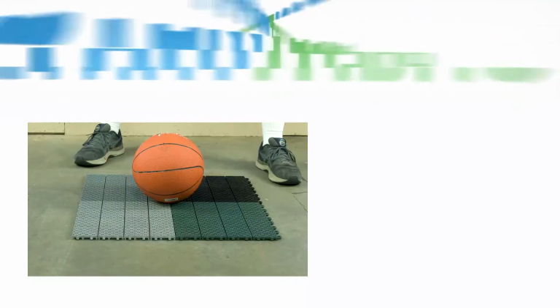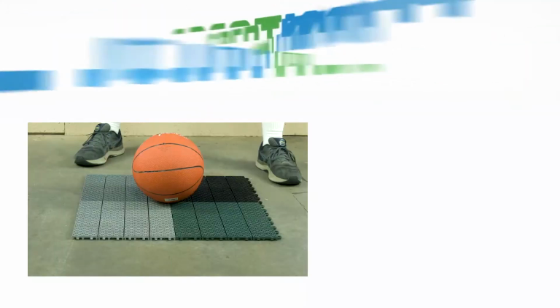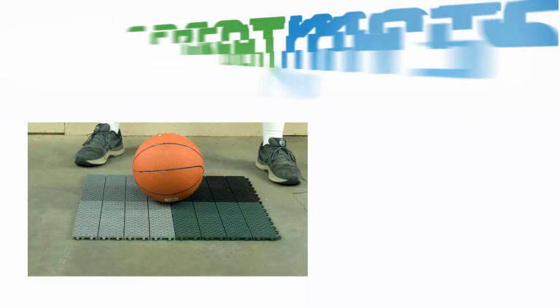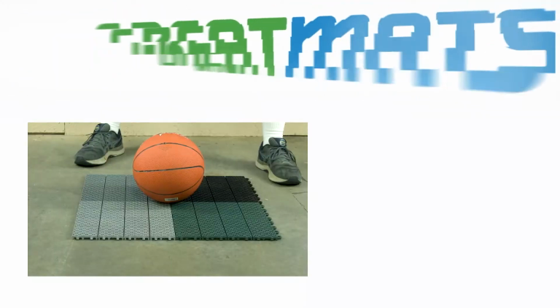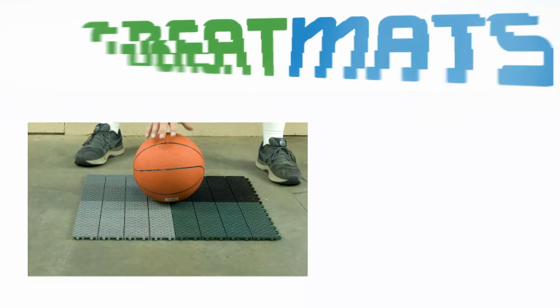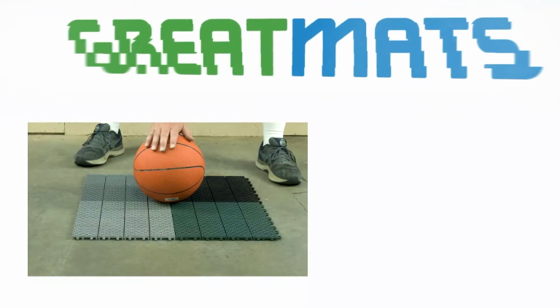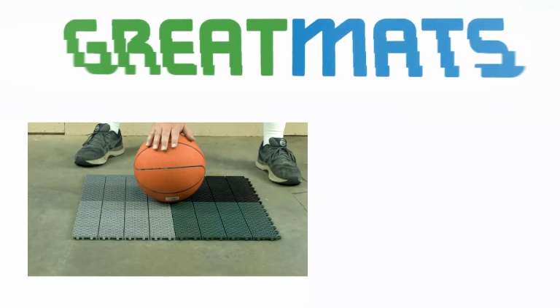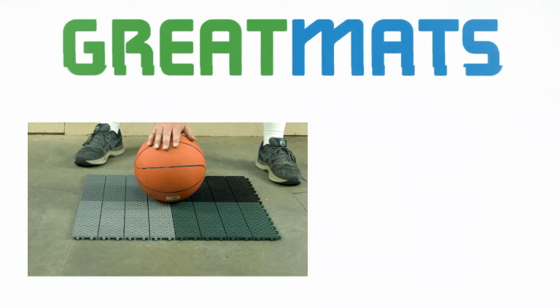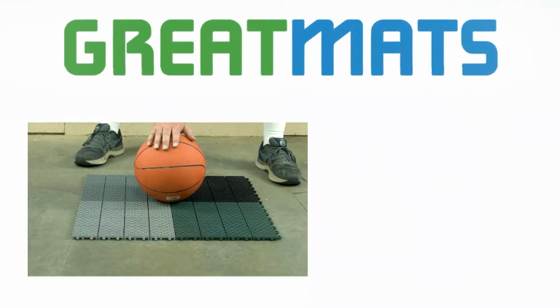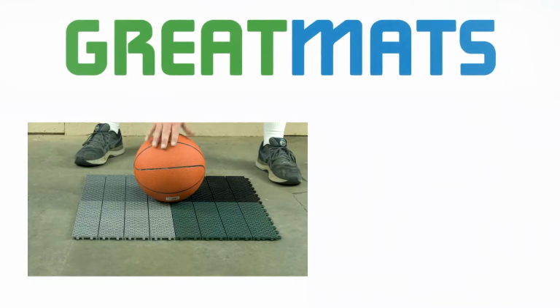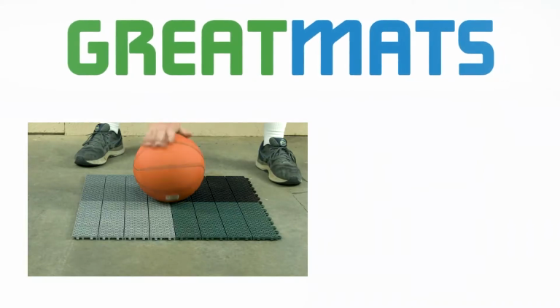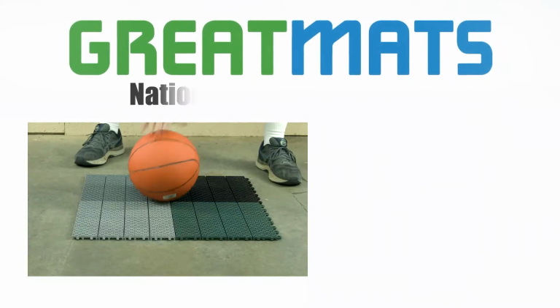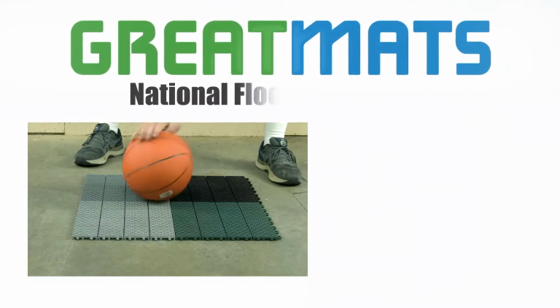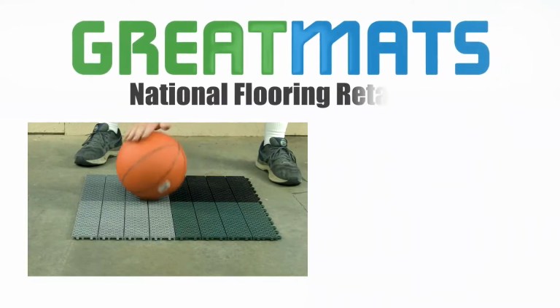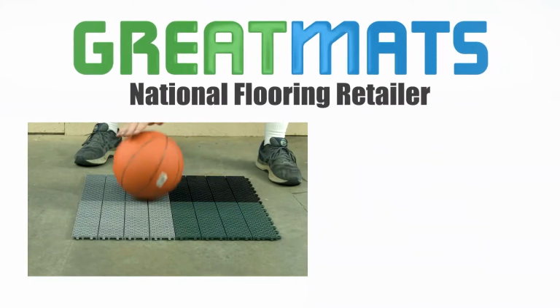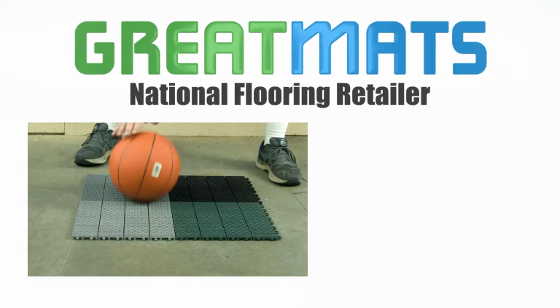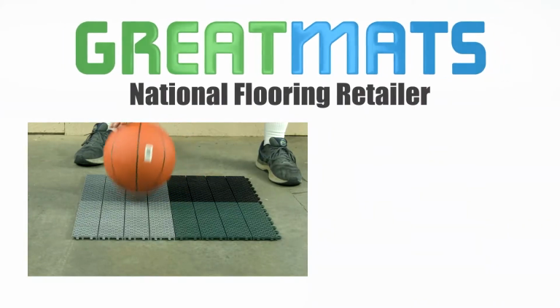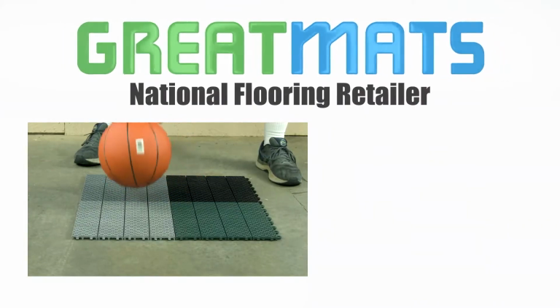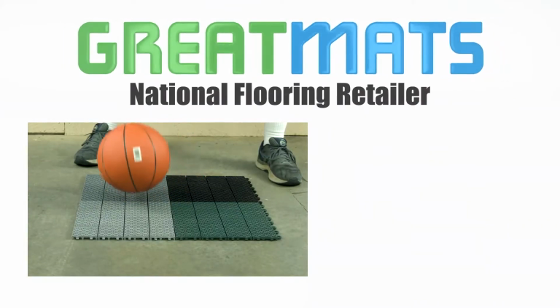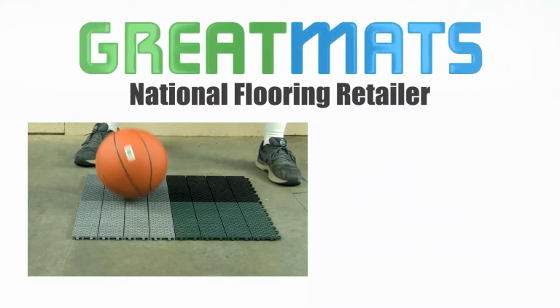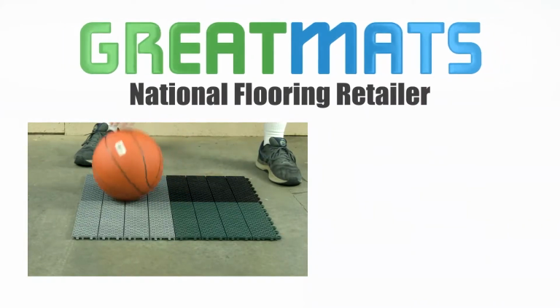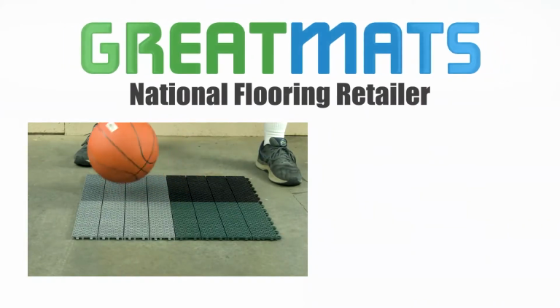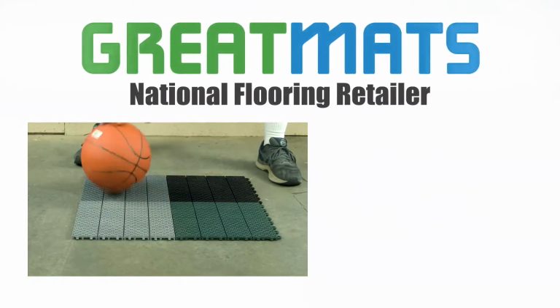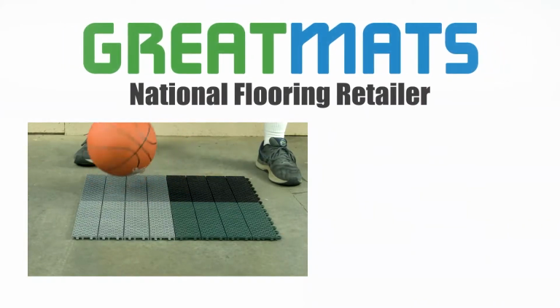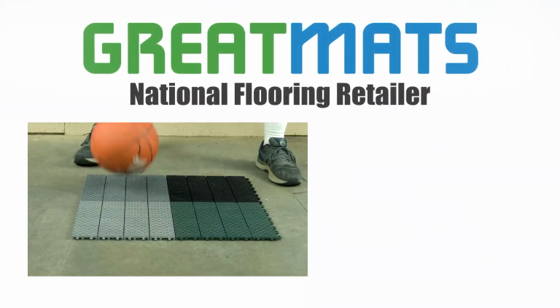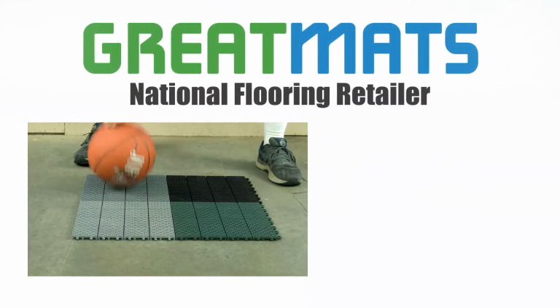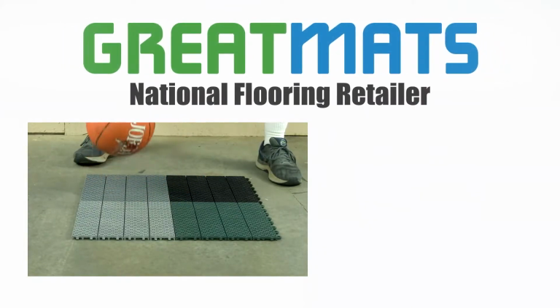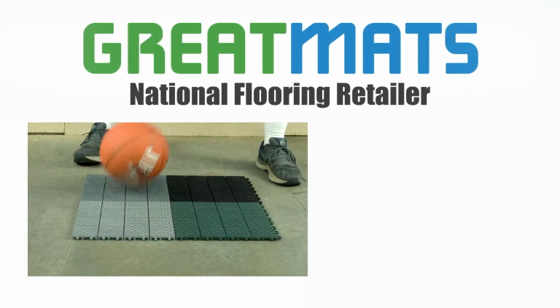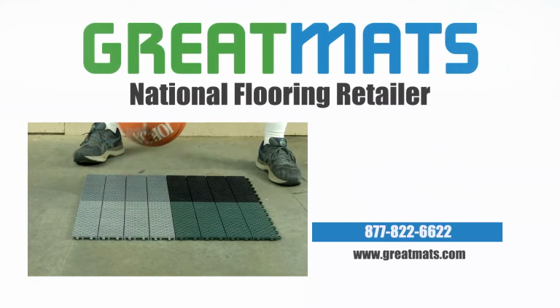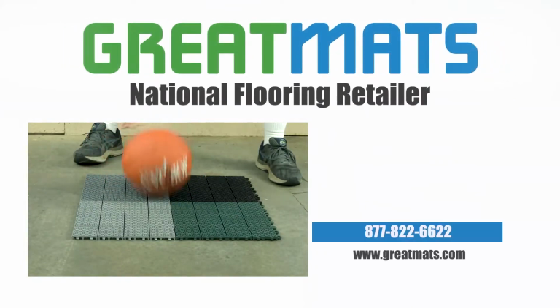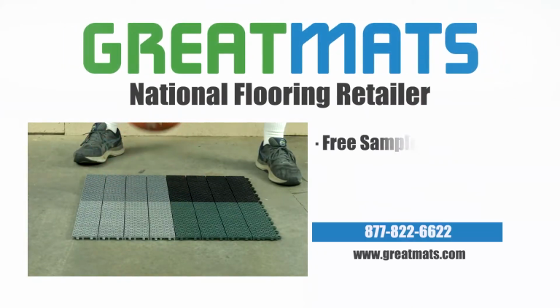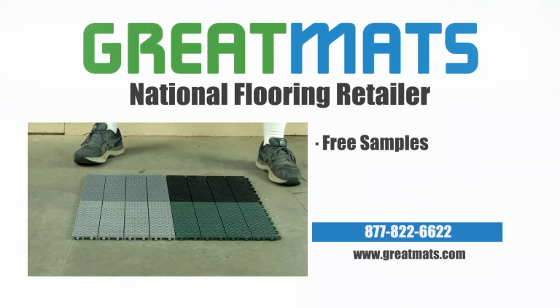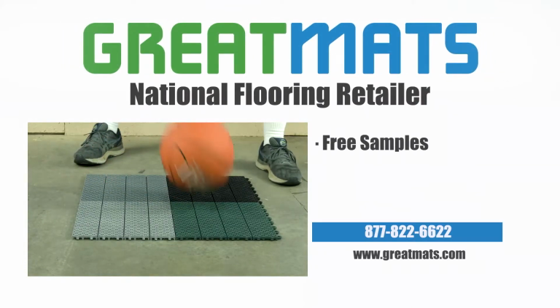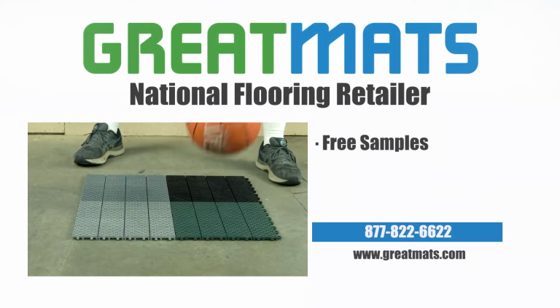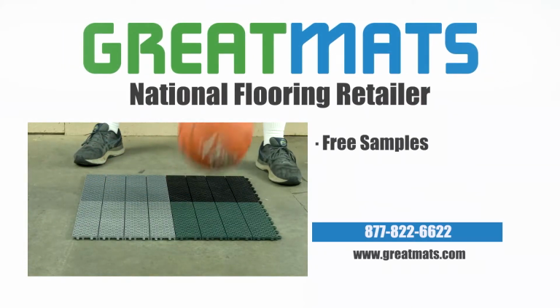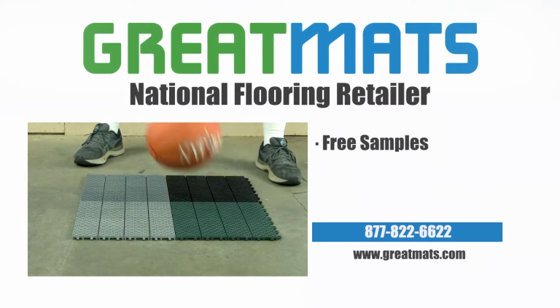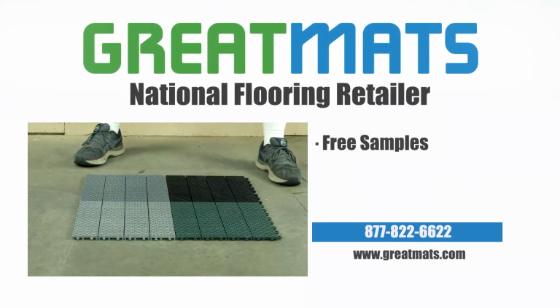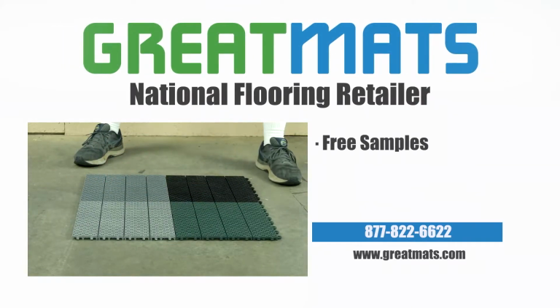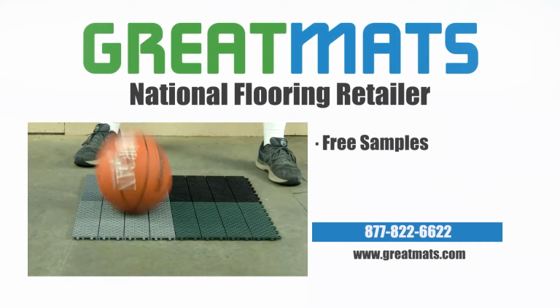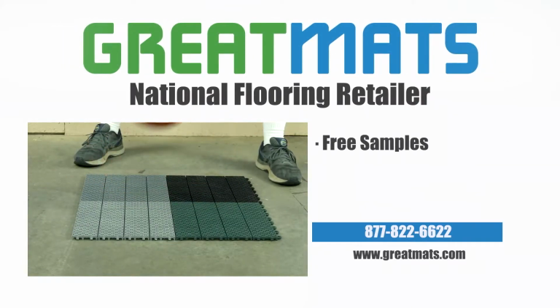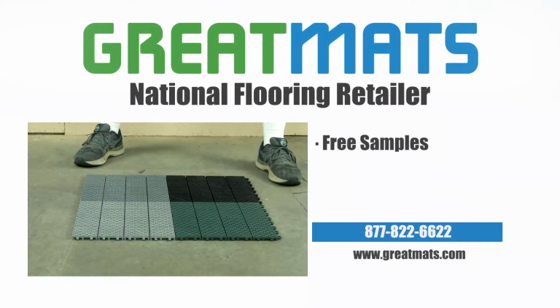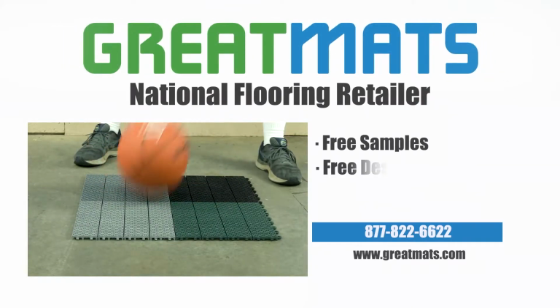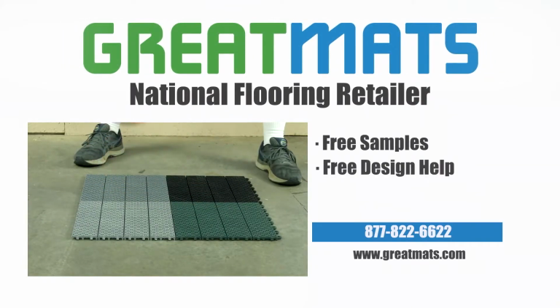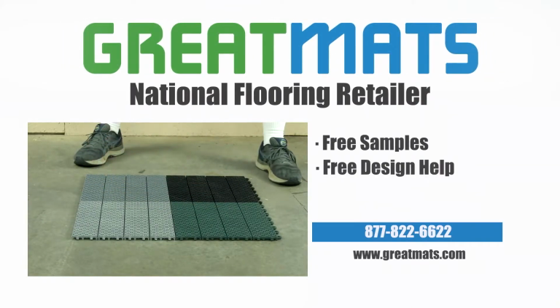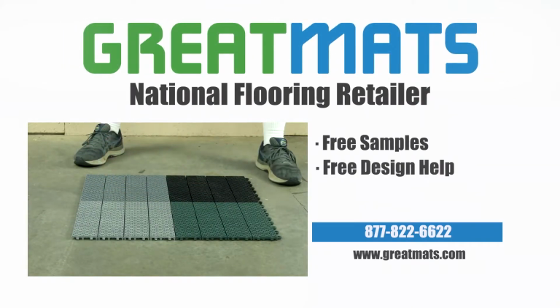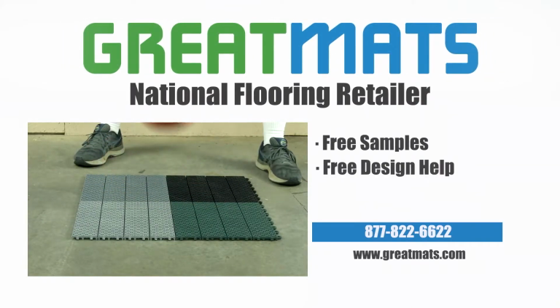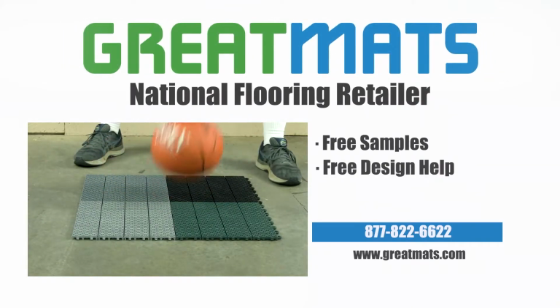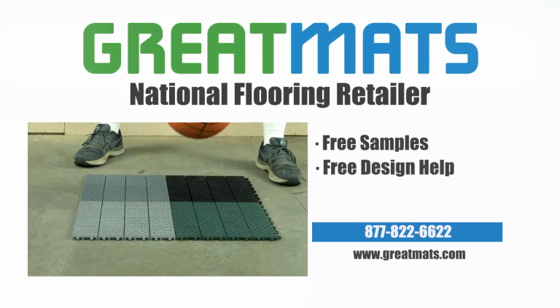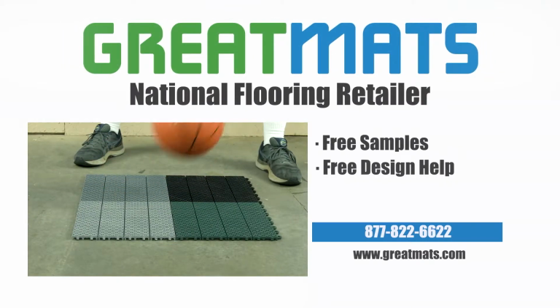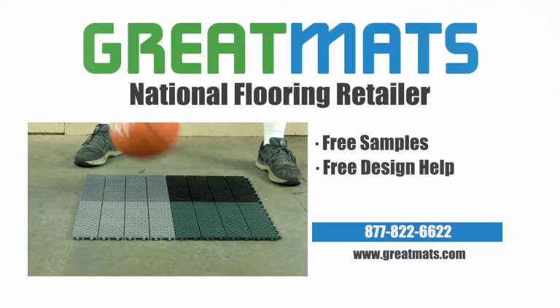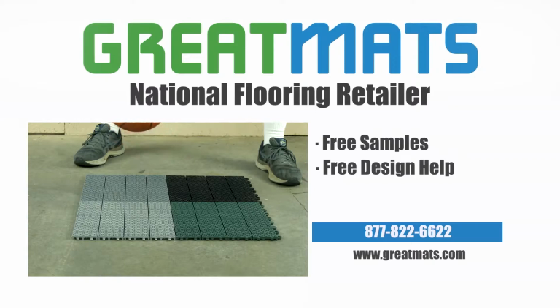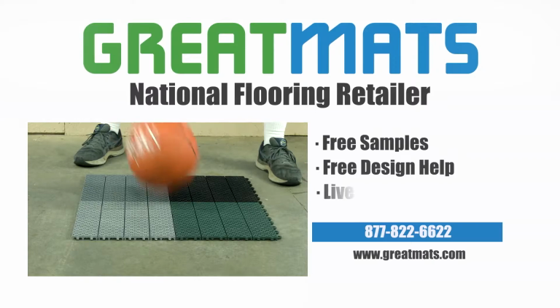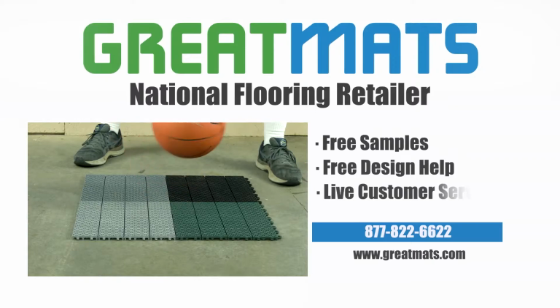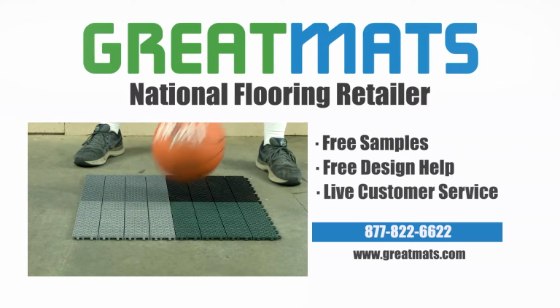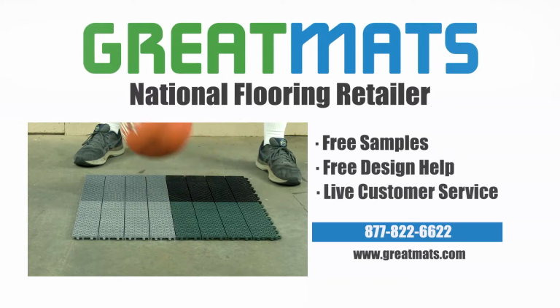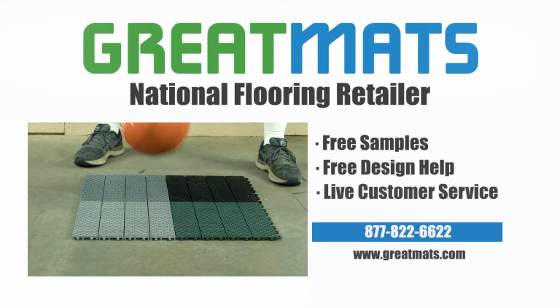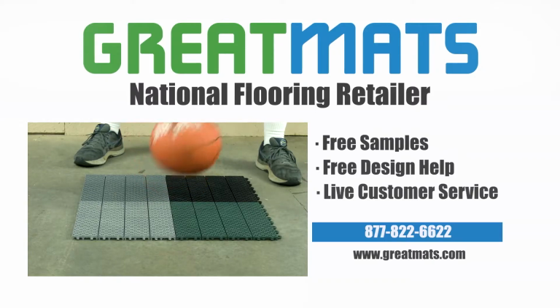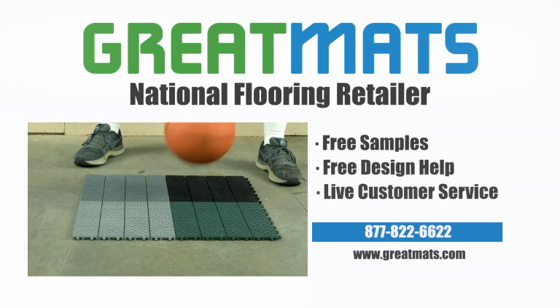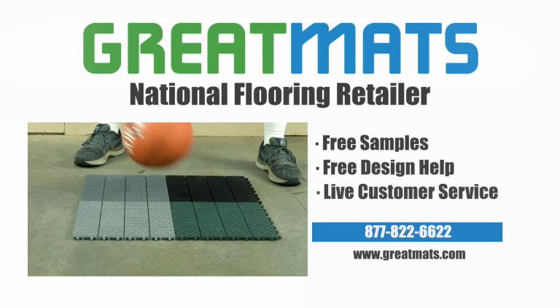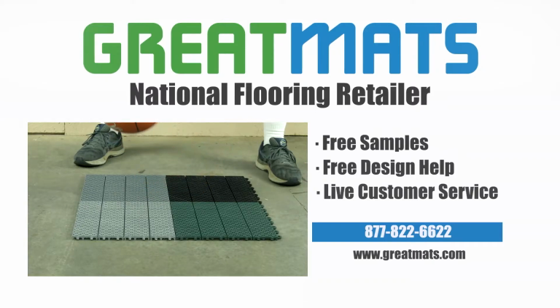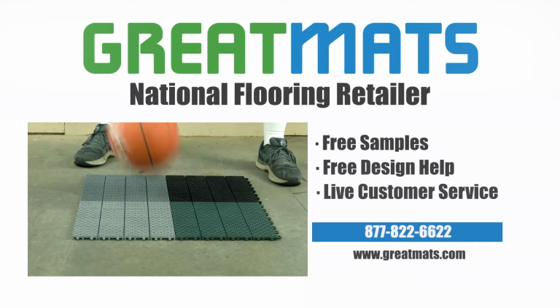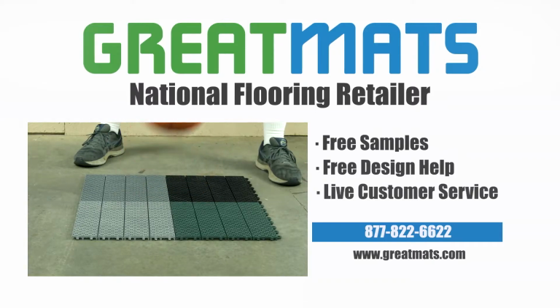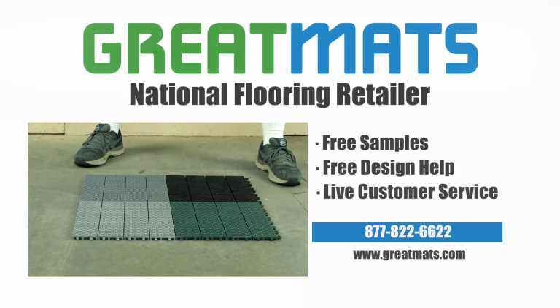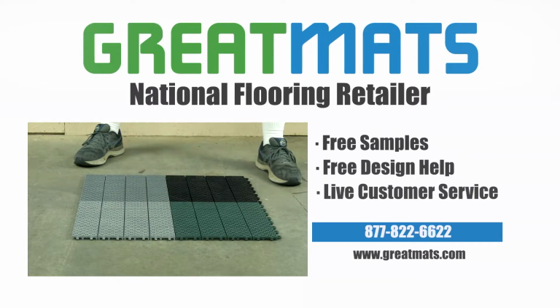Great Mats is a national flooring retailer. Contact Great Mats for free samples, free design help, and live customer service today.